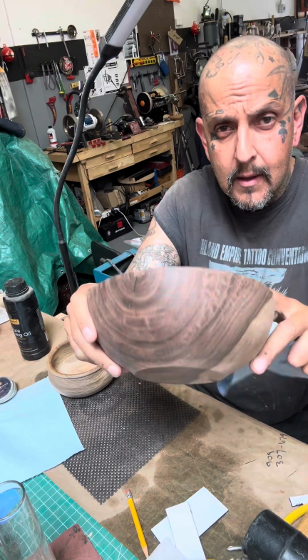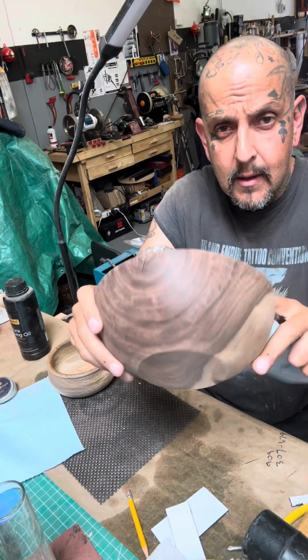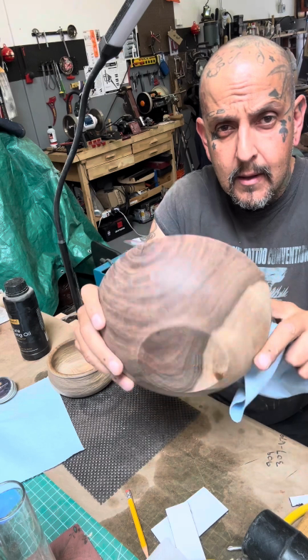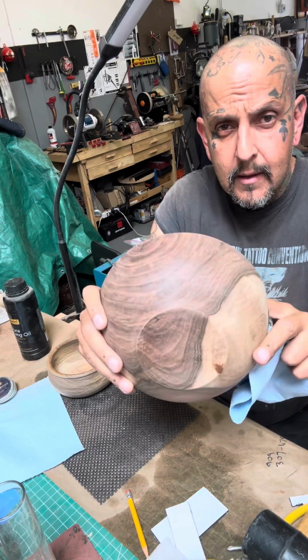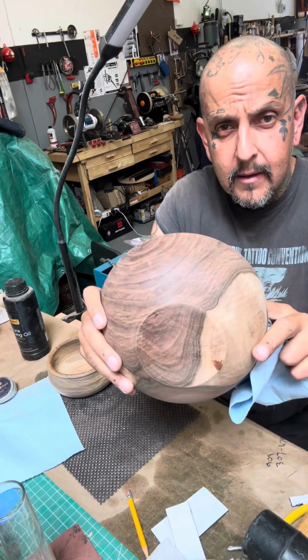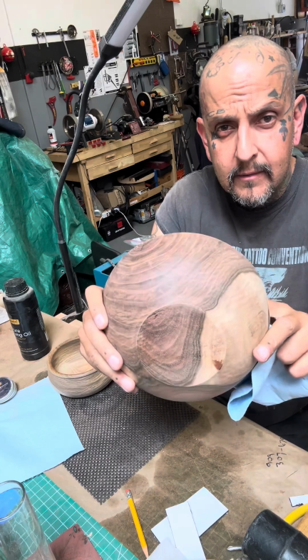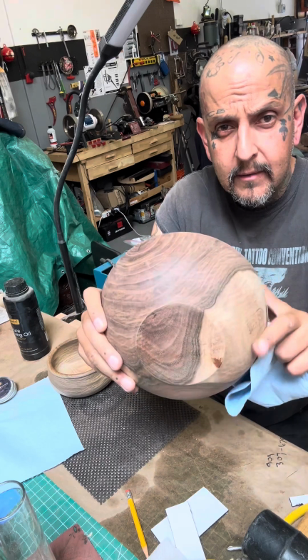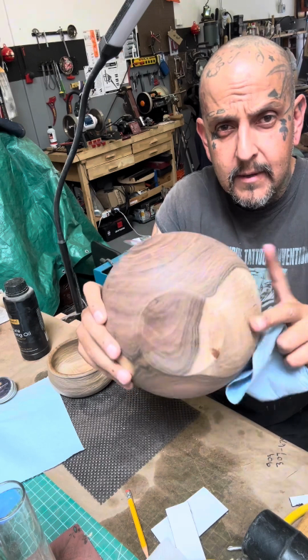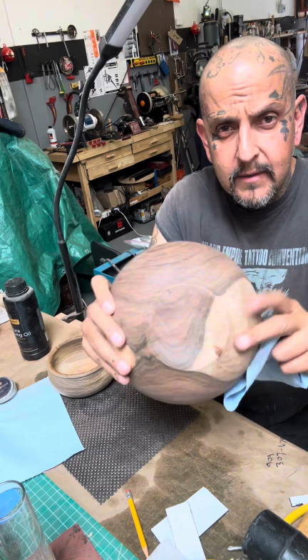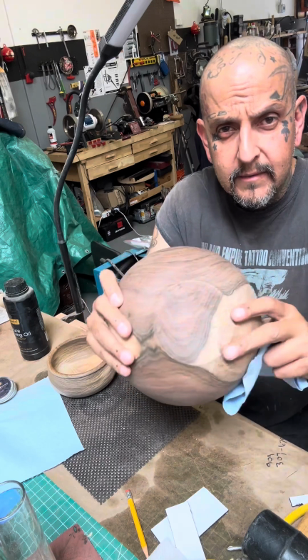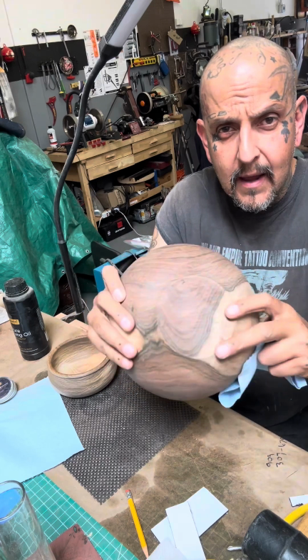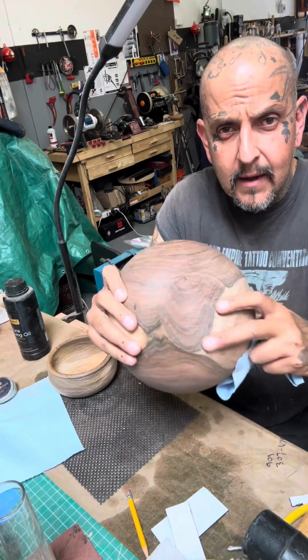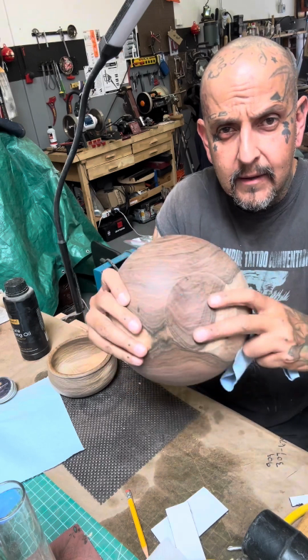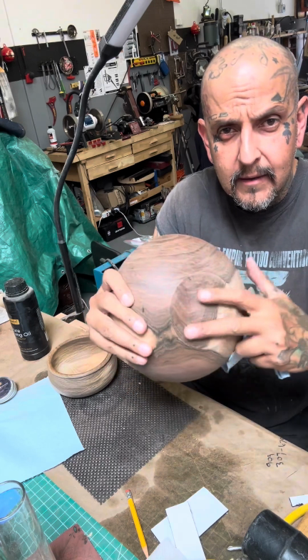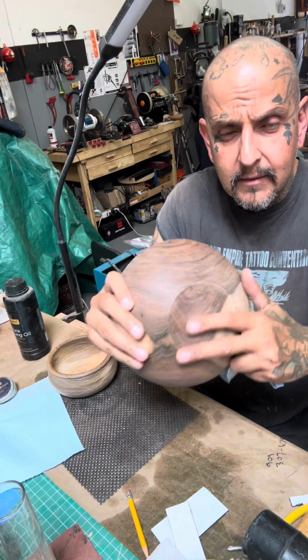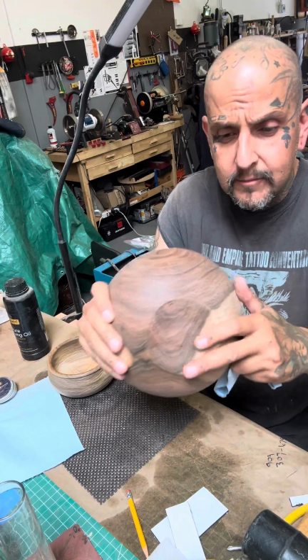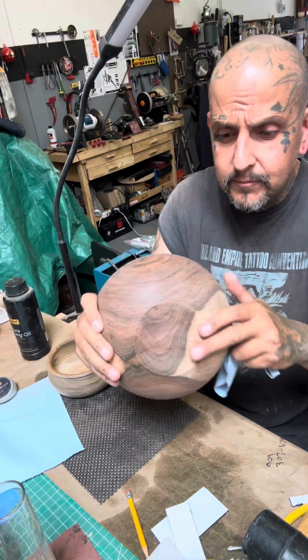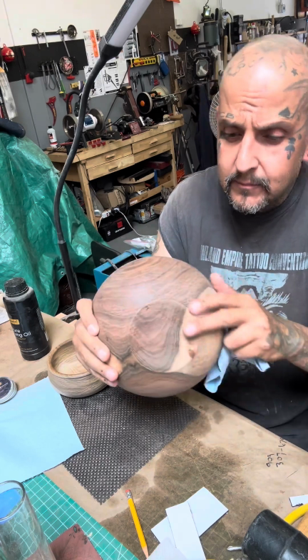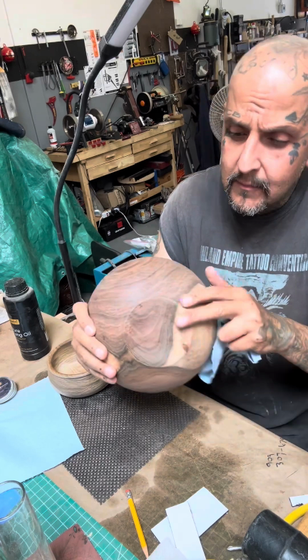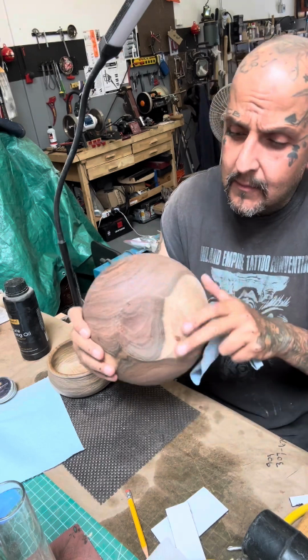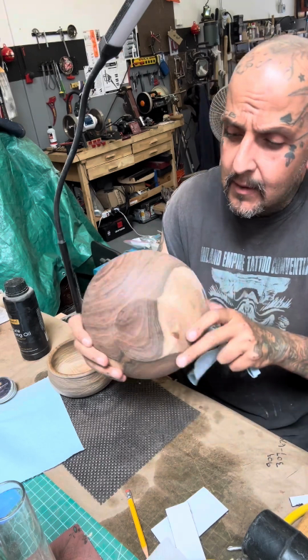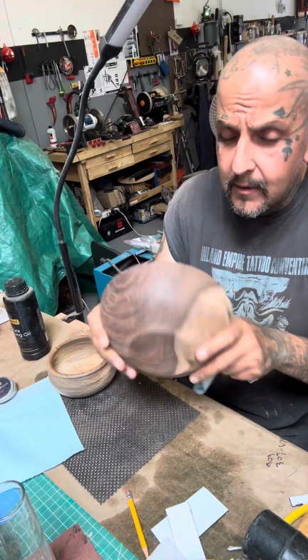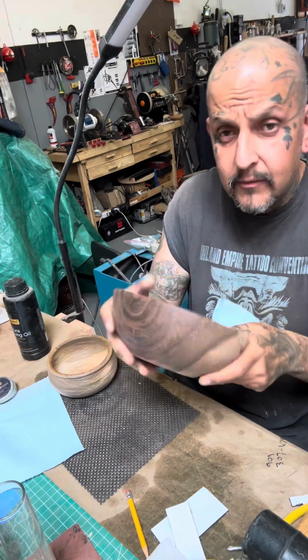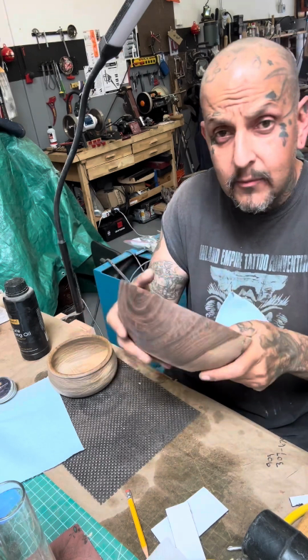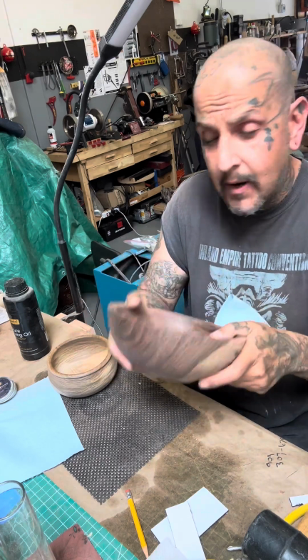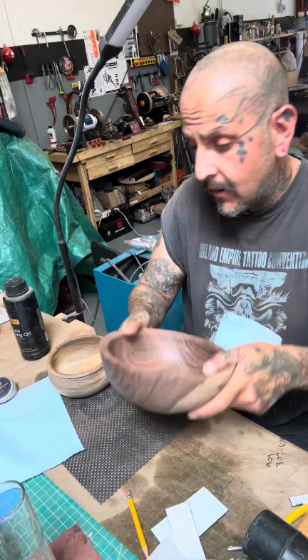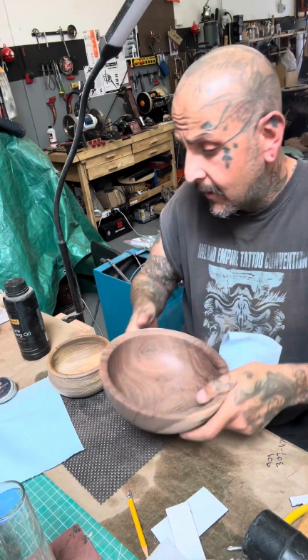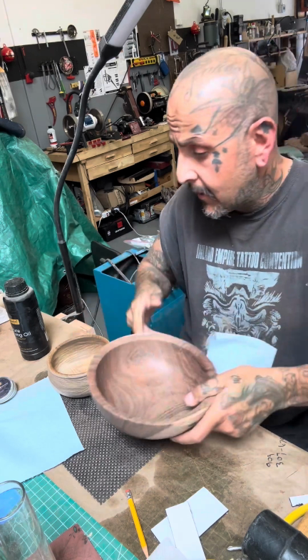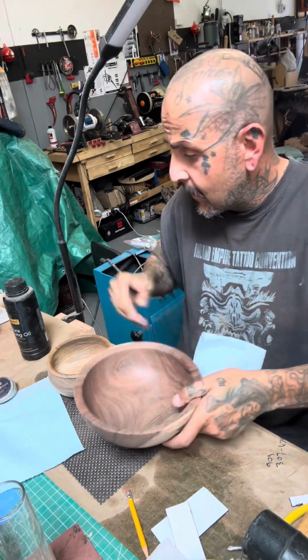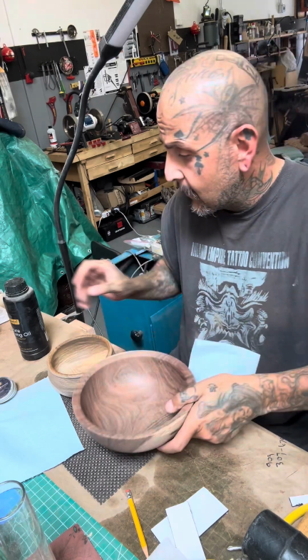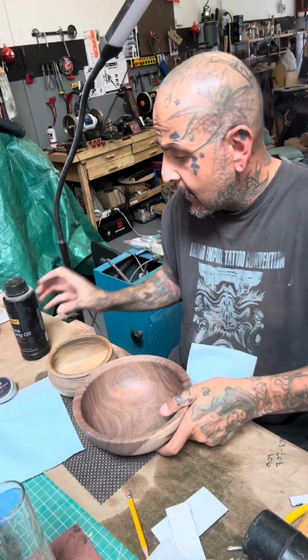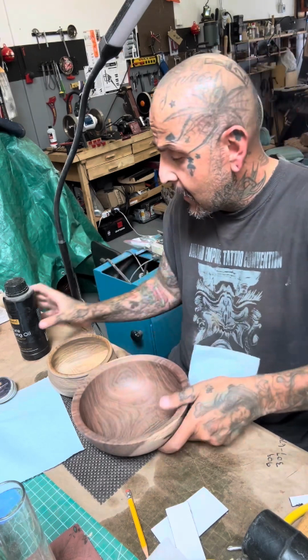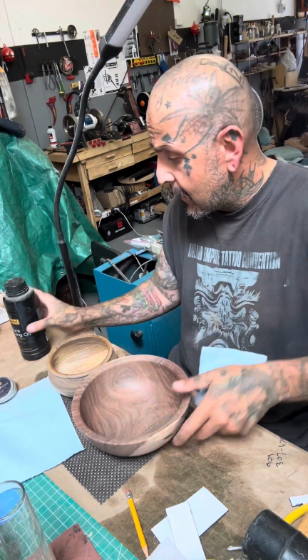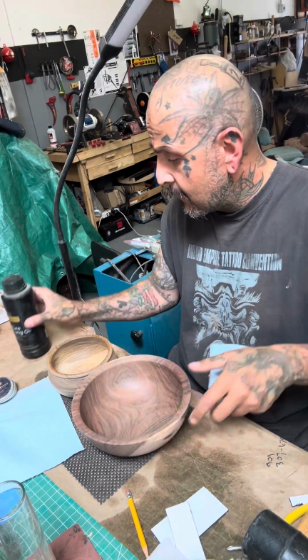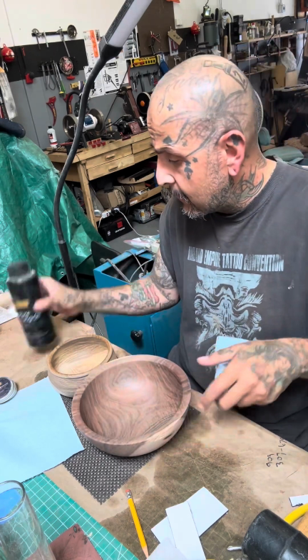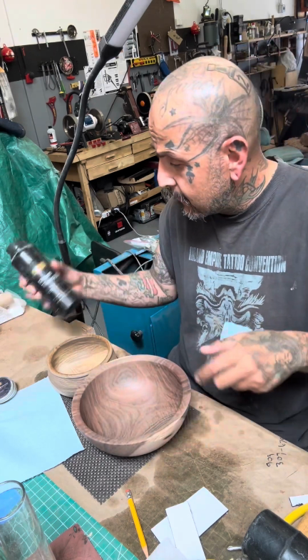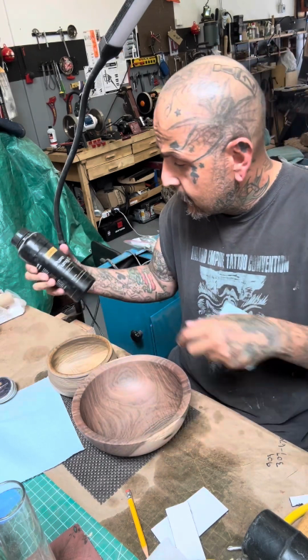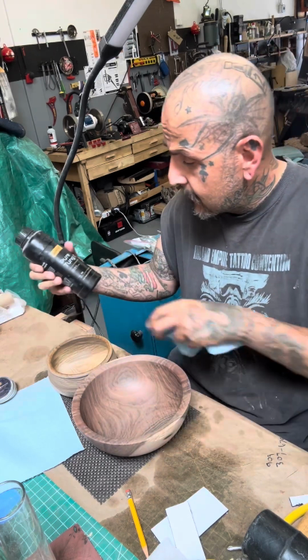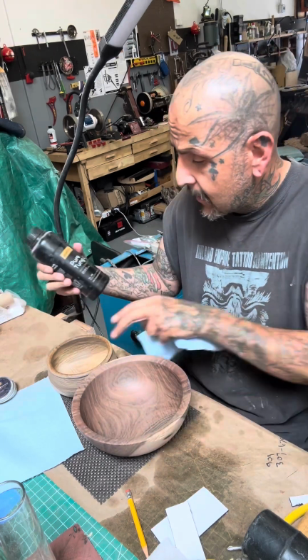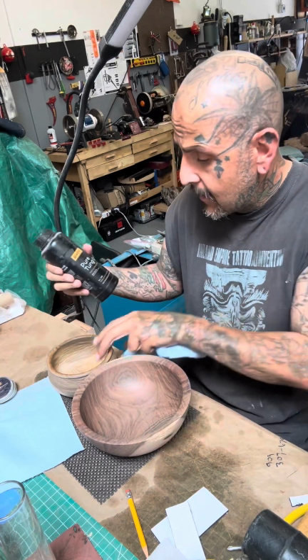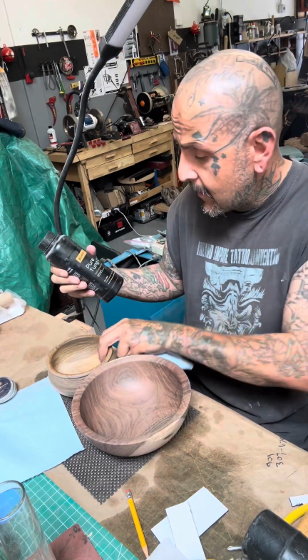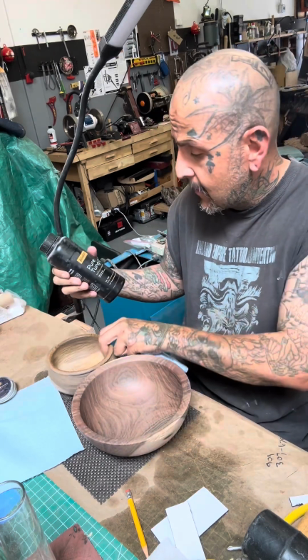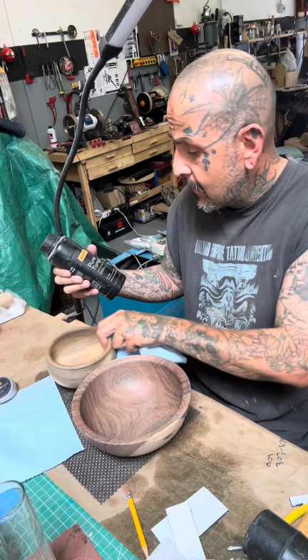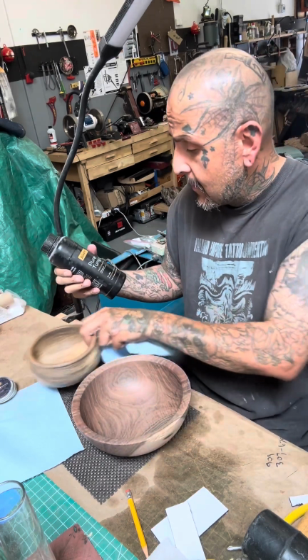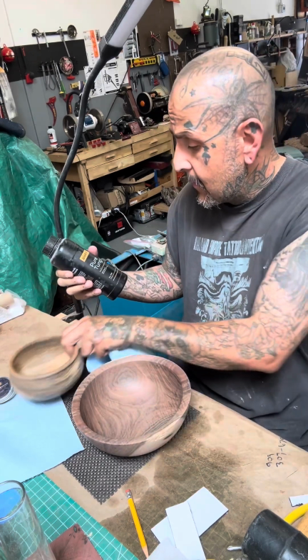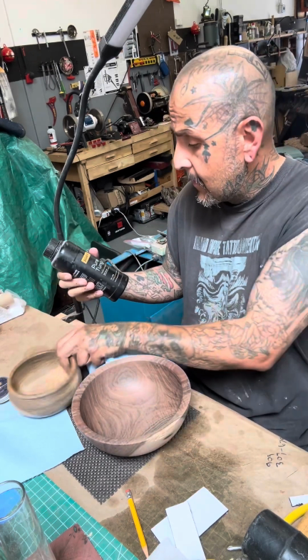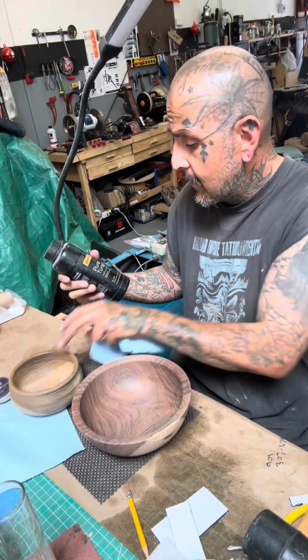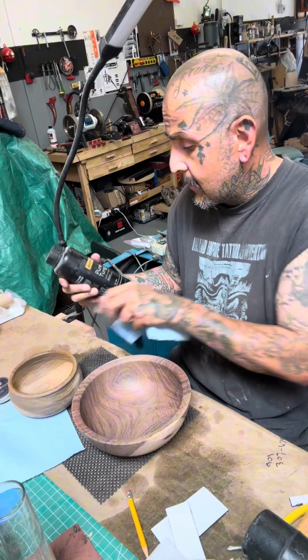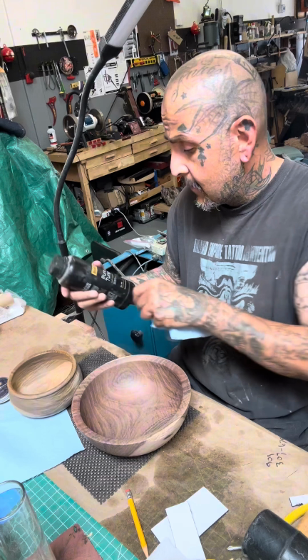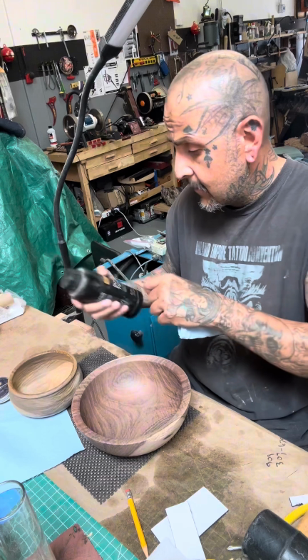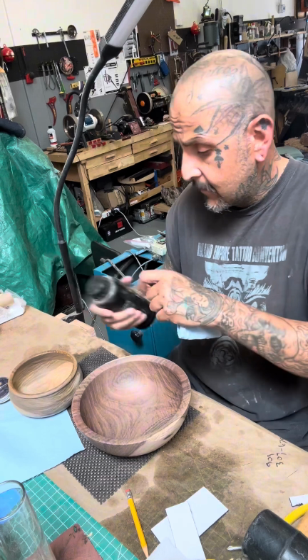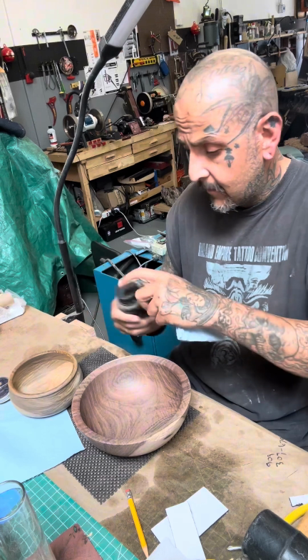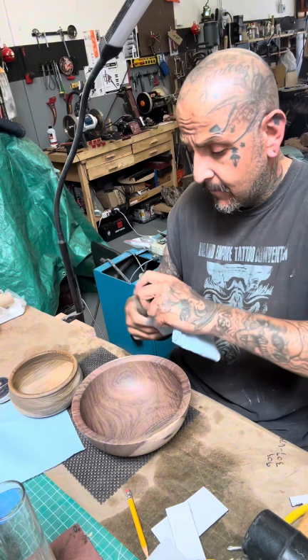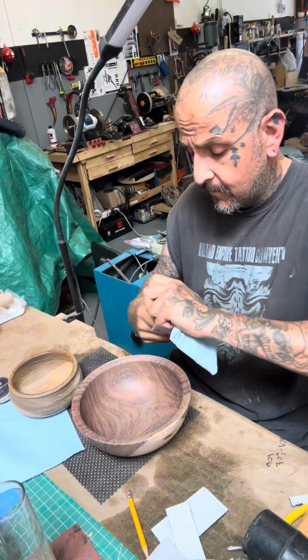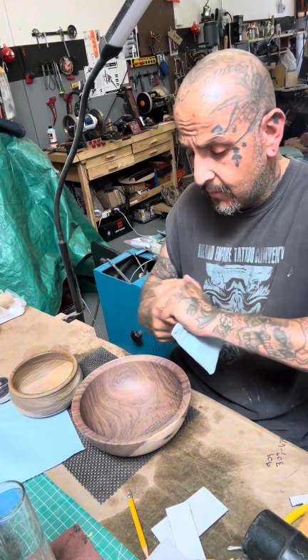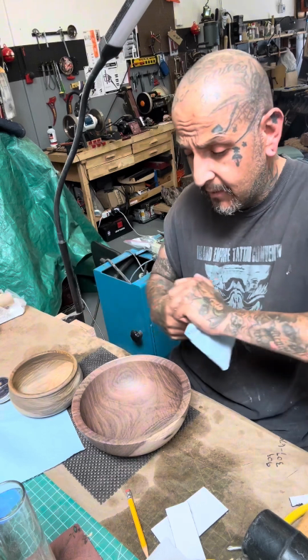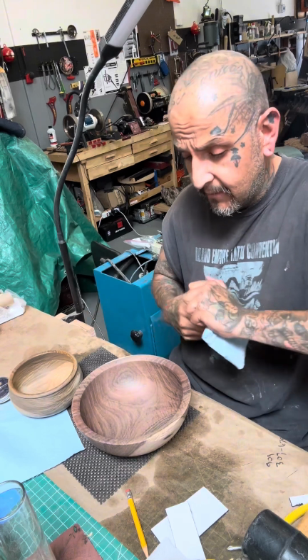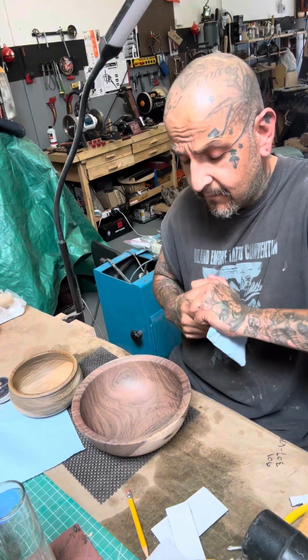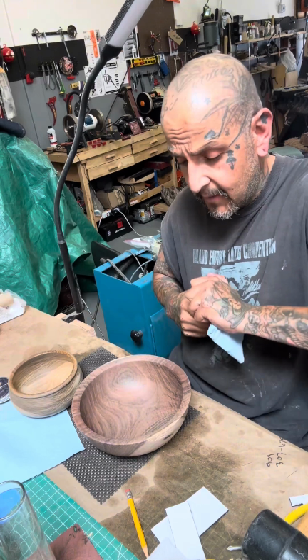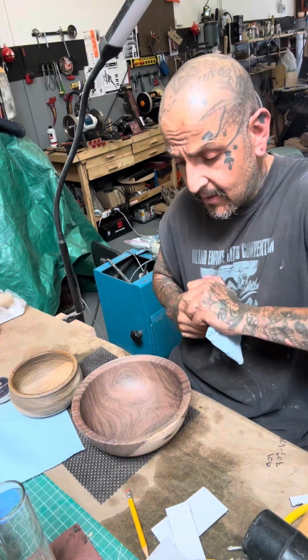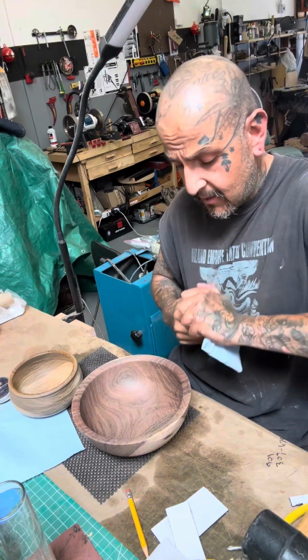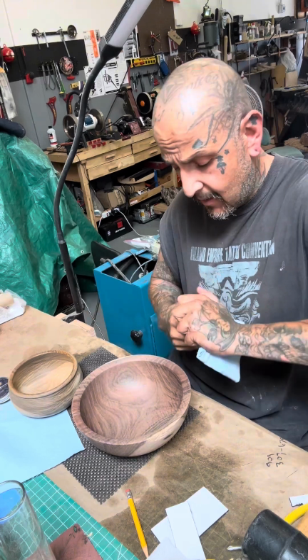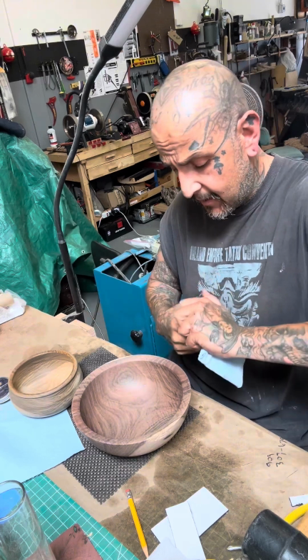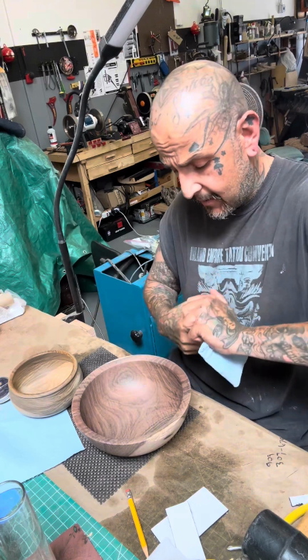It's already sanded. It's ready to put some finish on it.